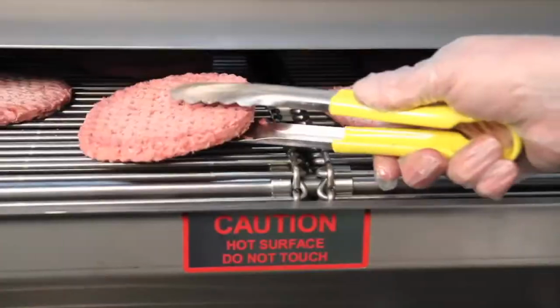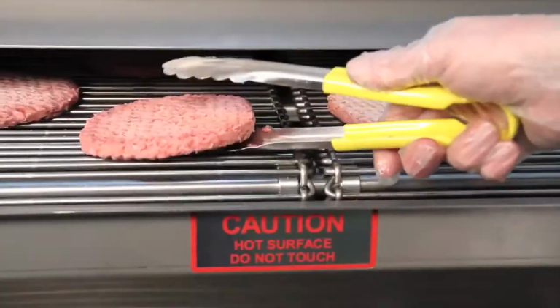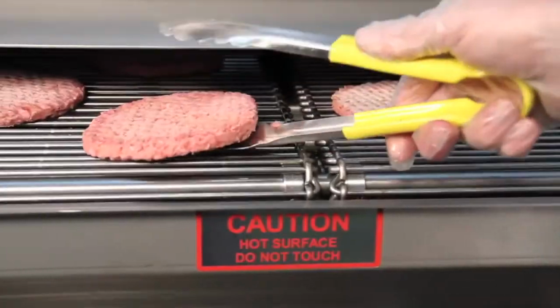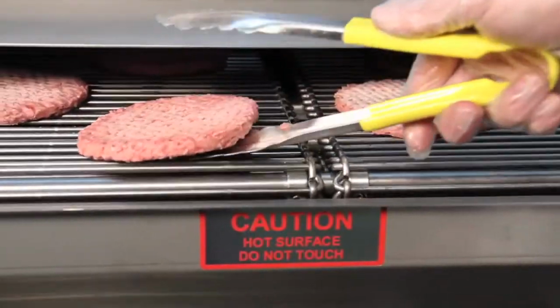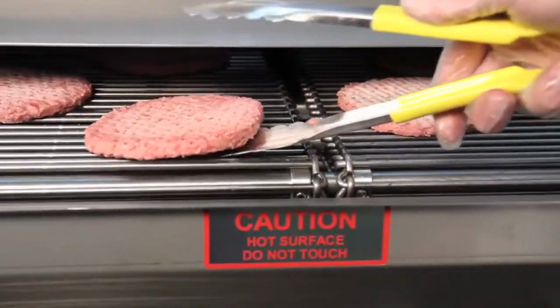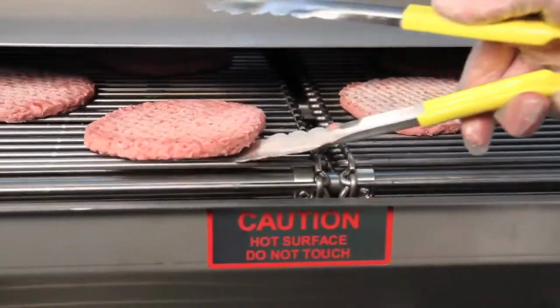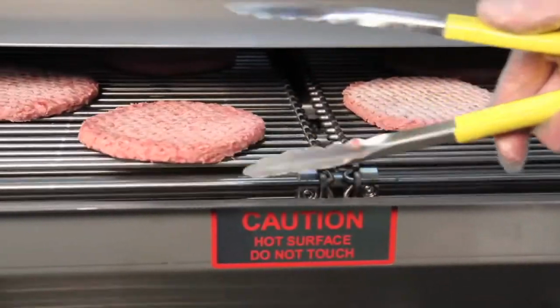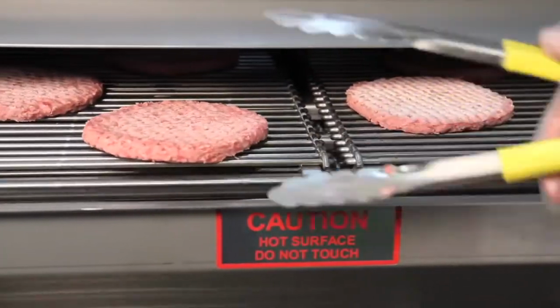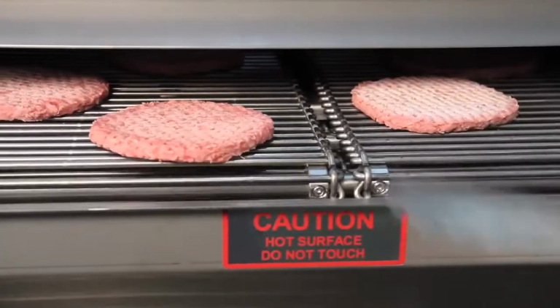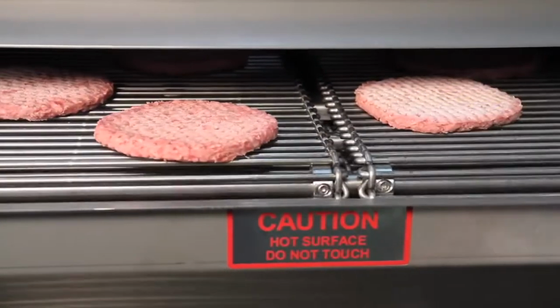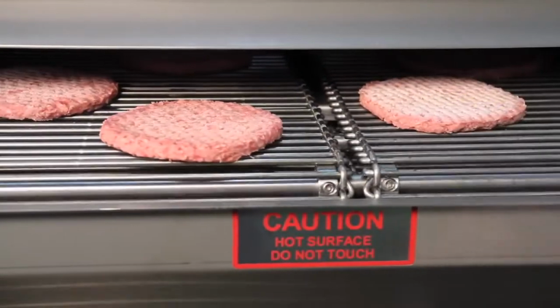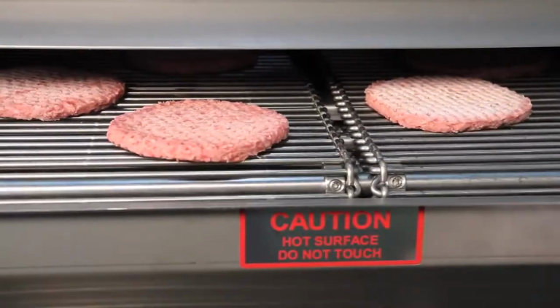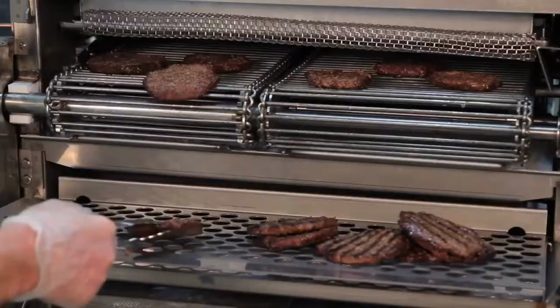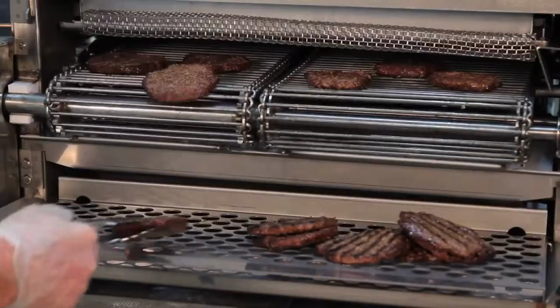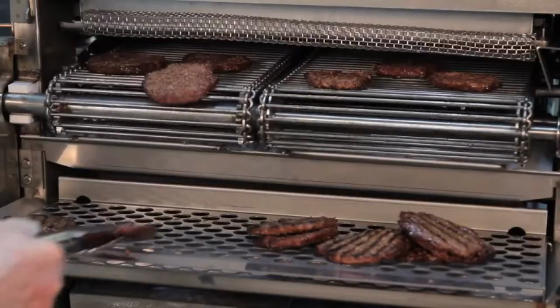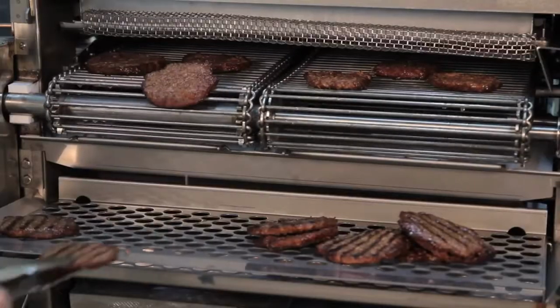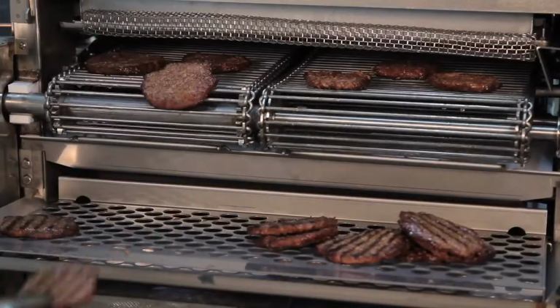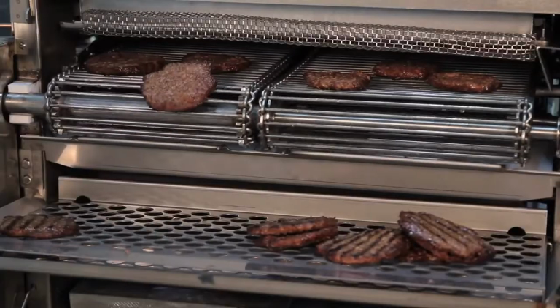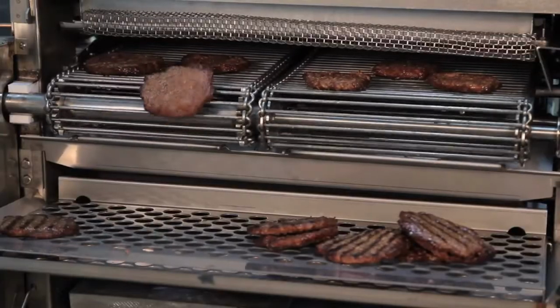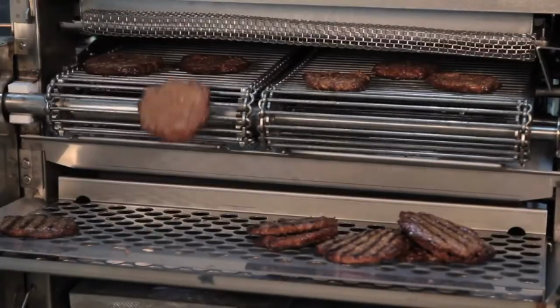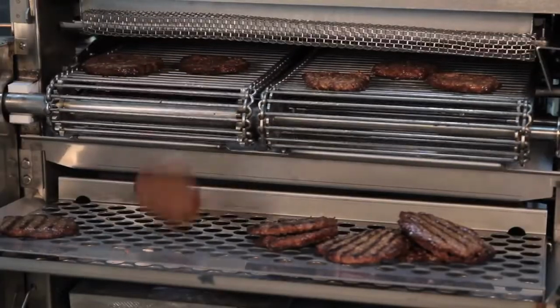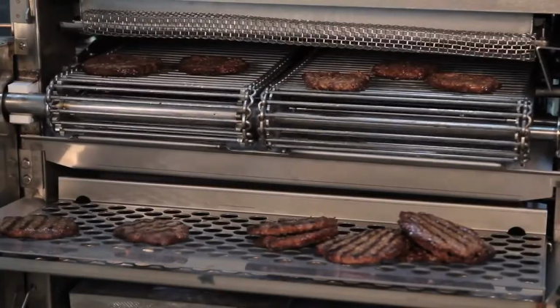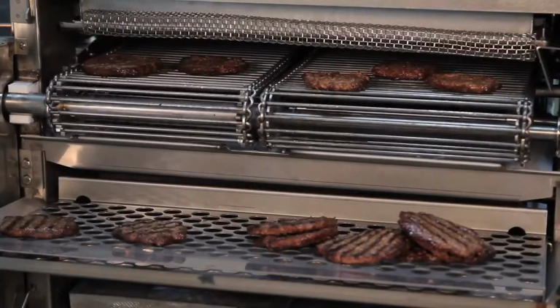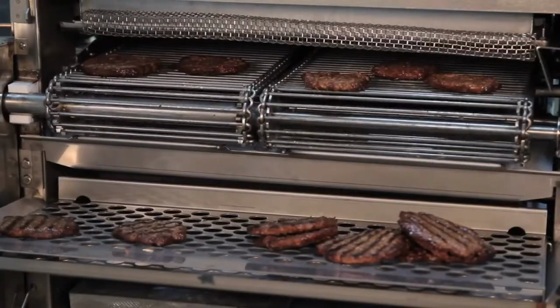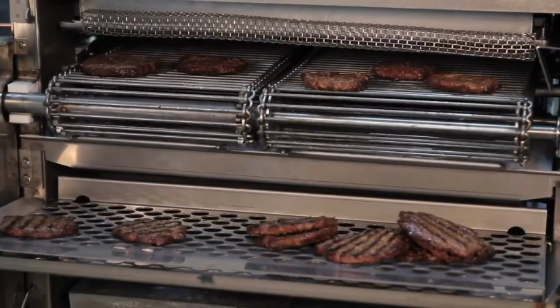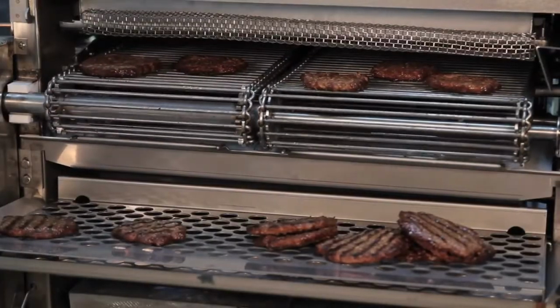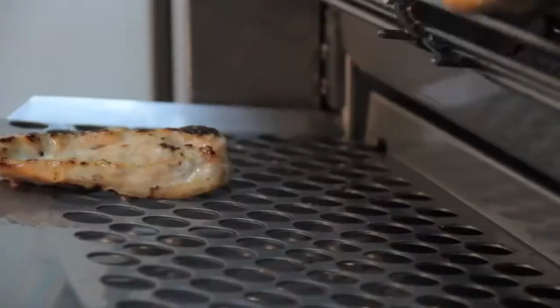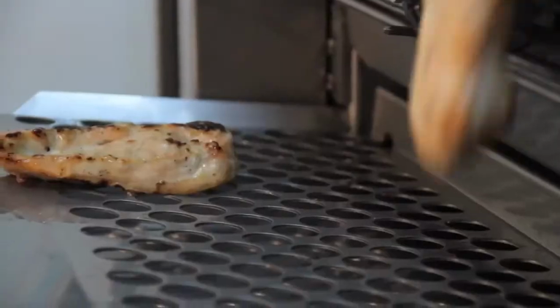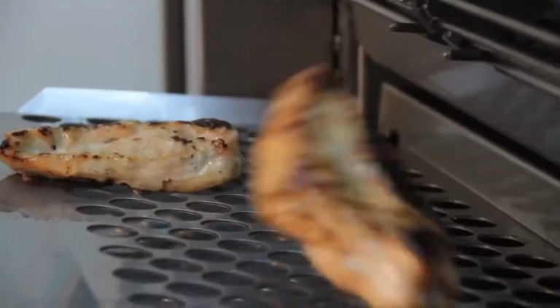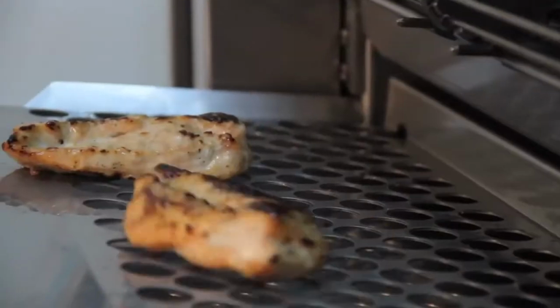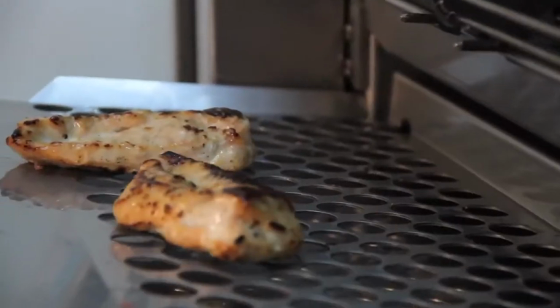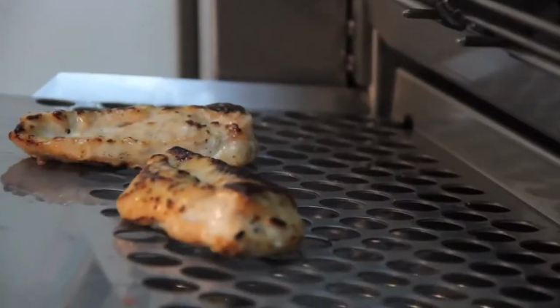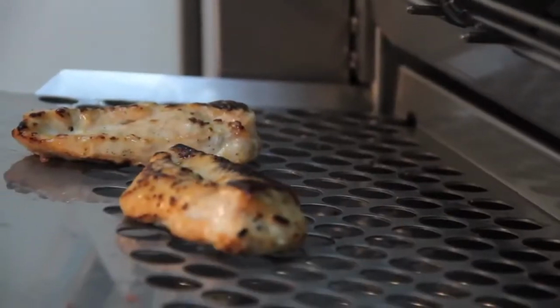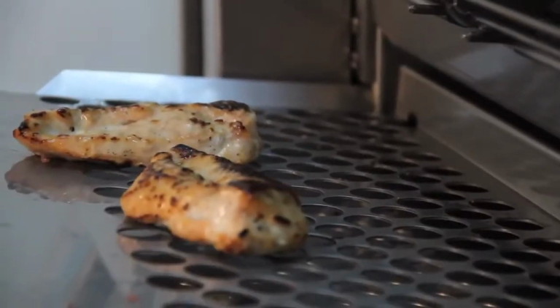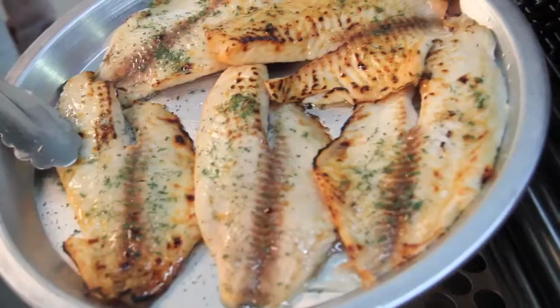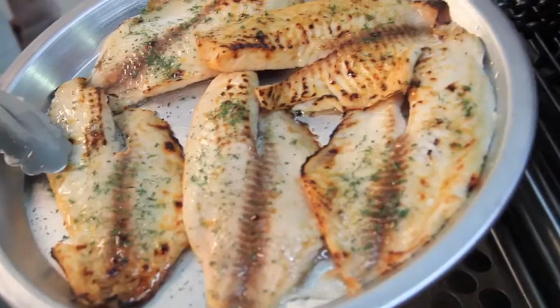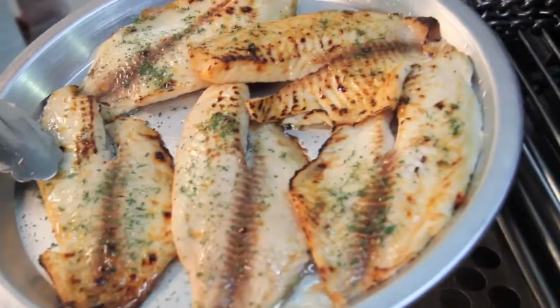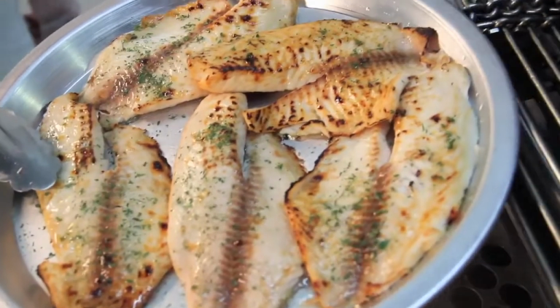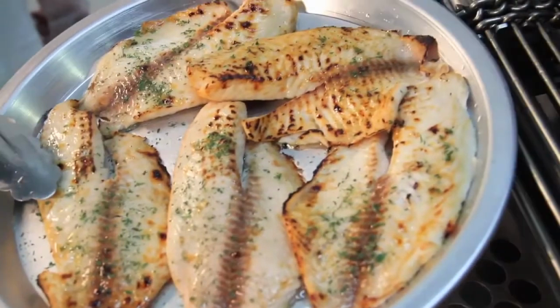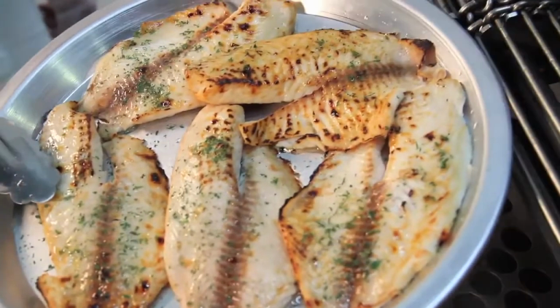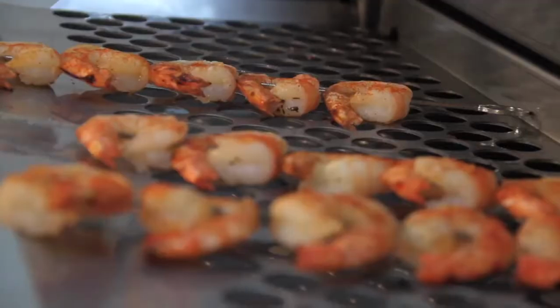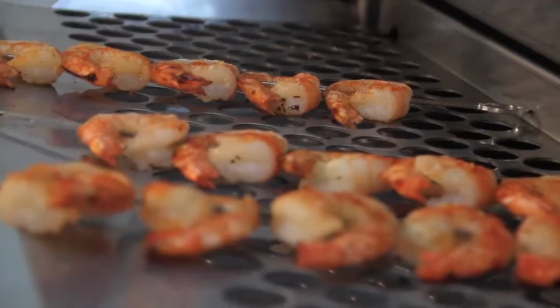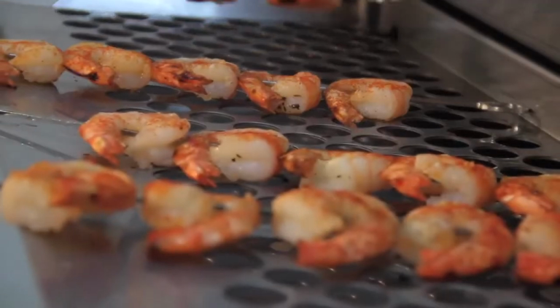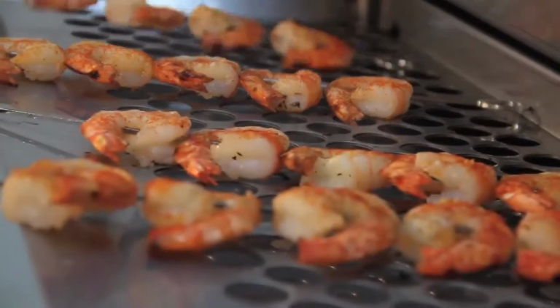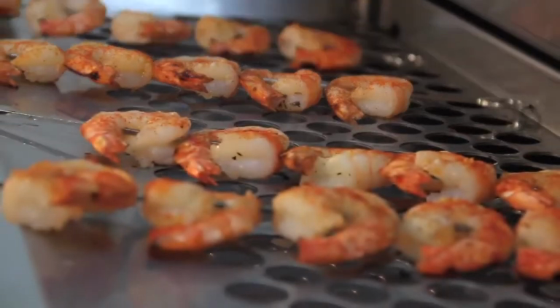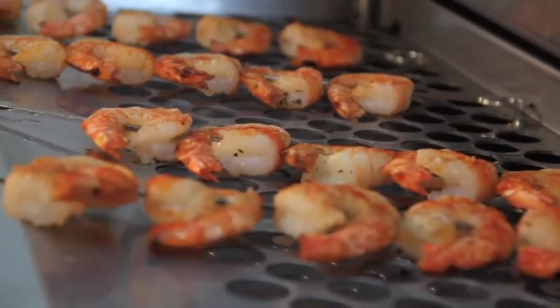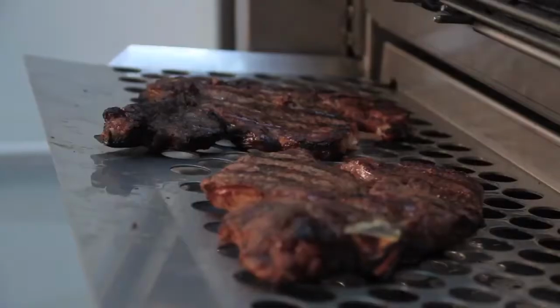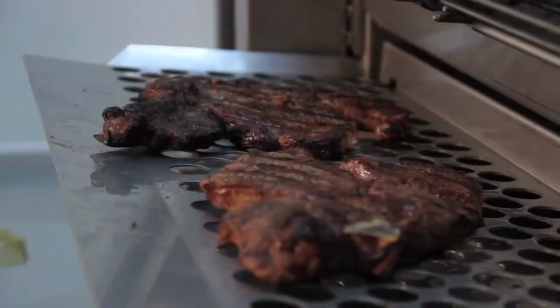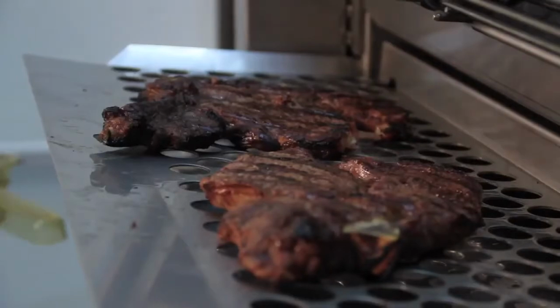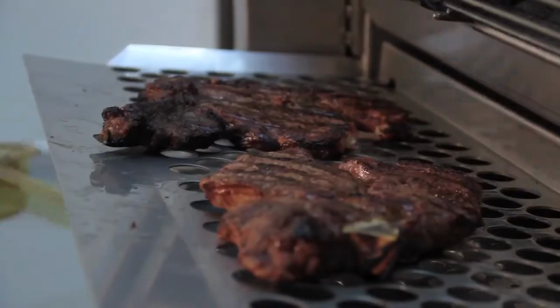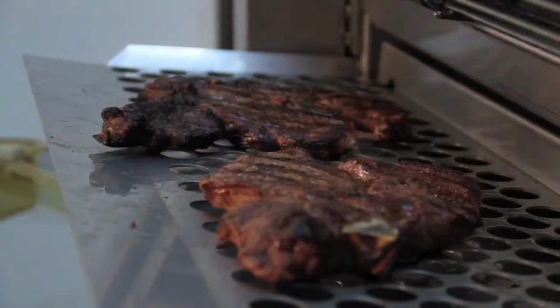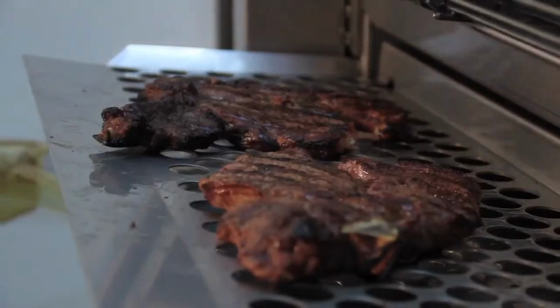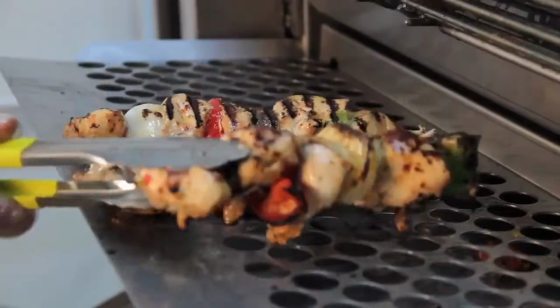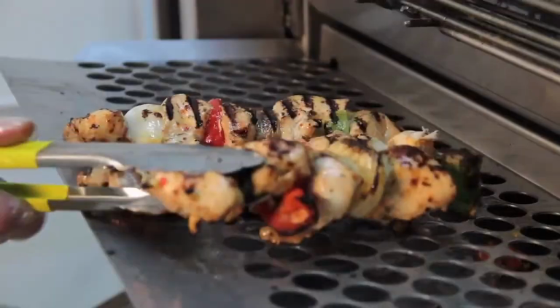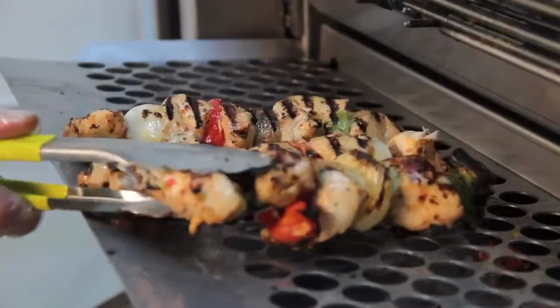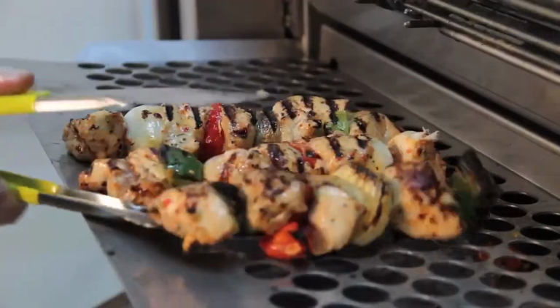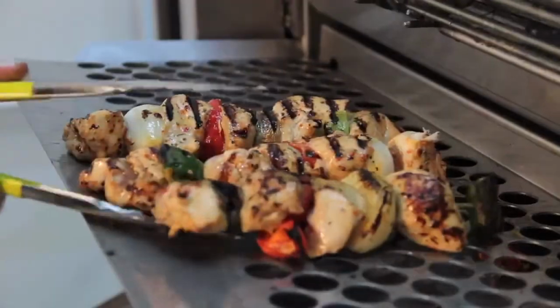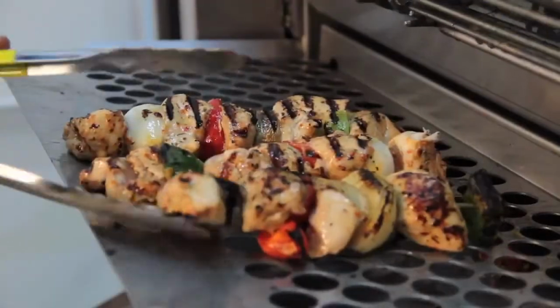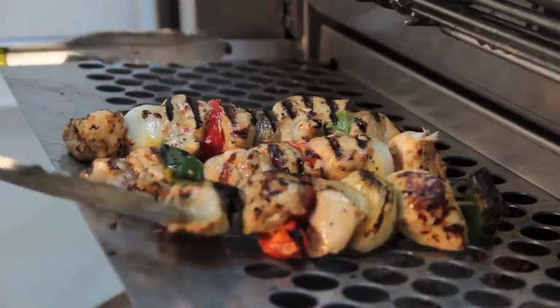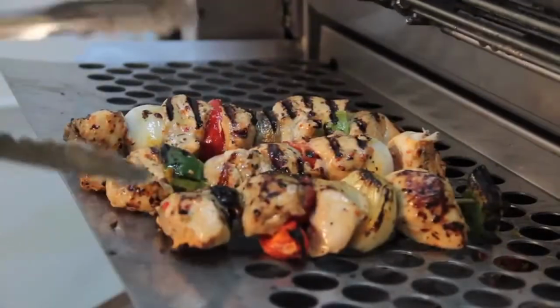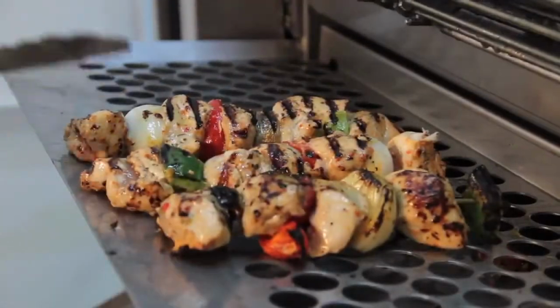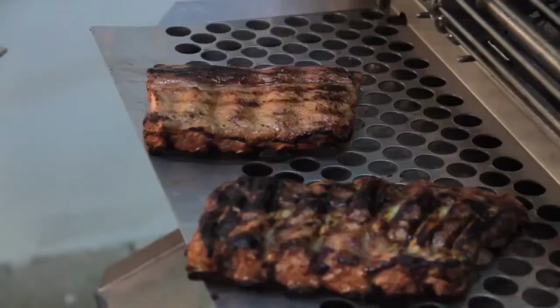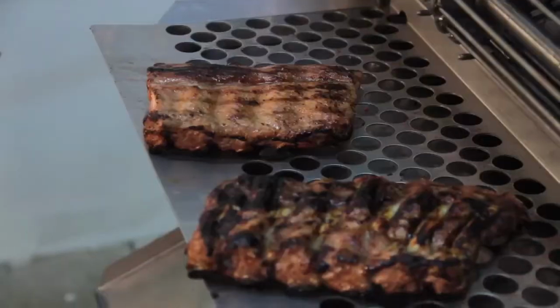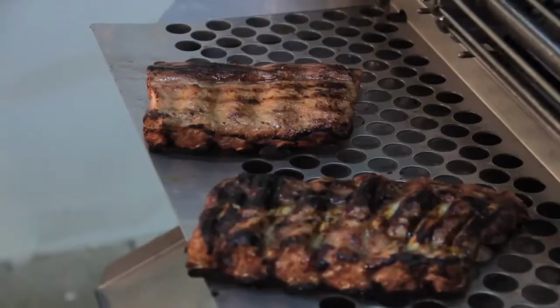With your BPS broiler you can cook burgers, chicken, fish, shrimp, steak, kebabs, and even ribs.